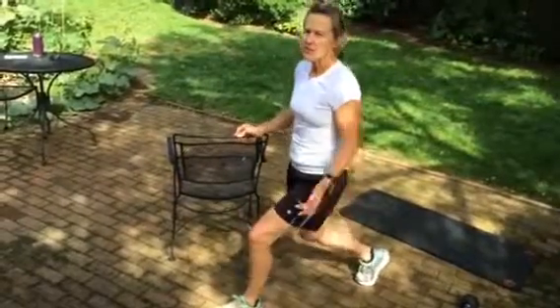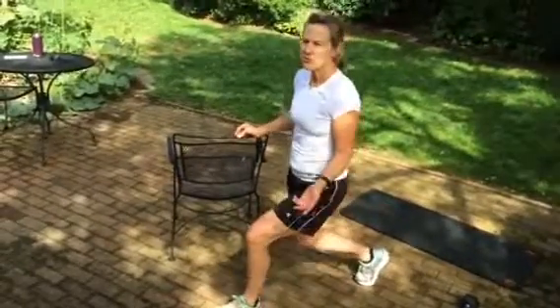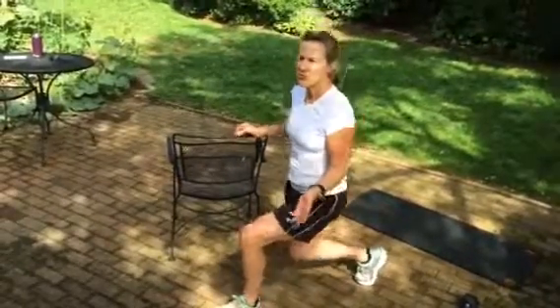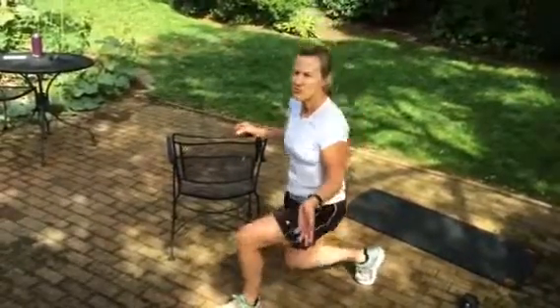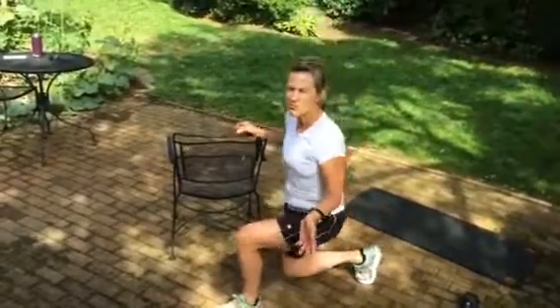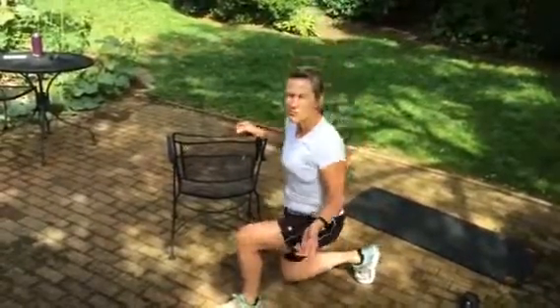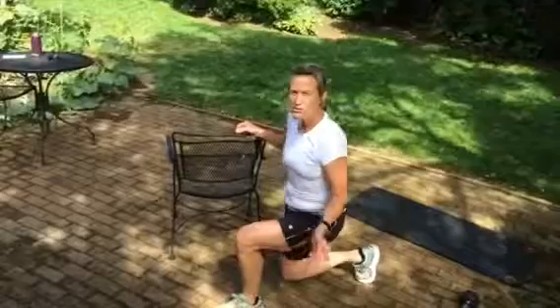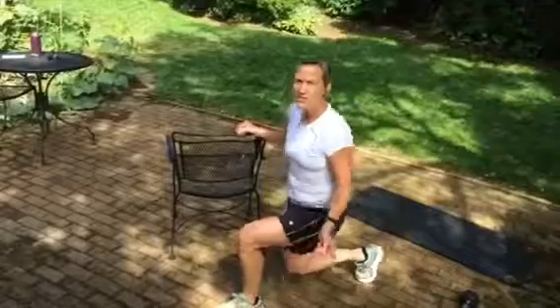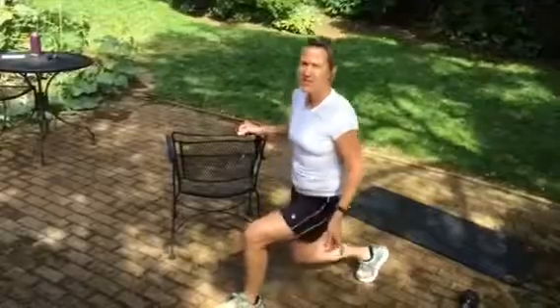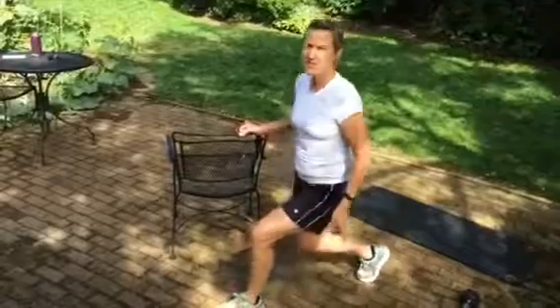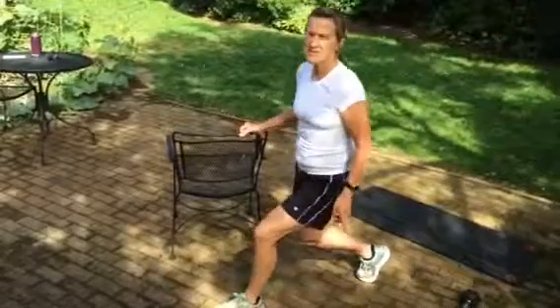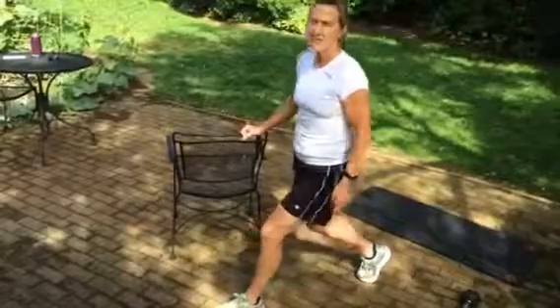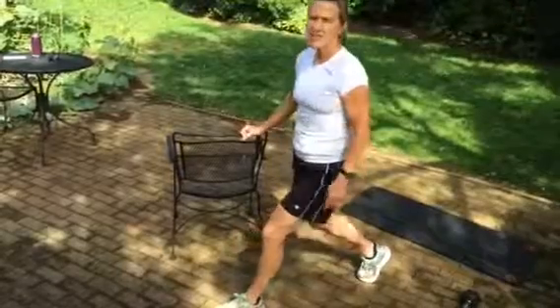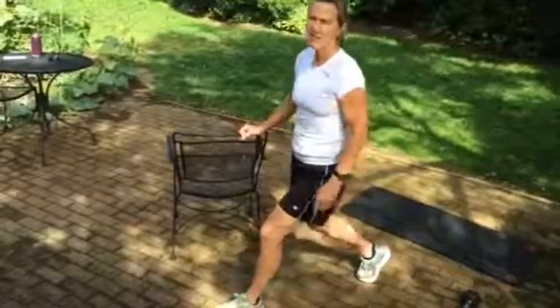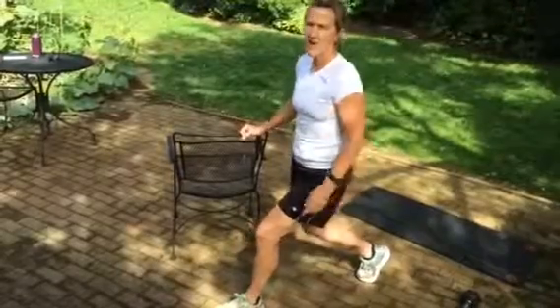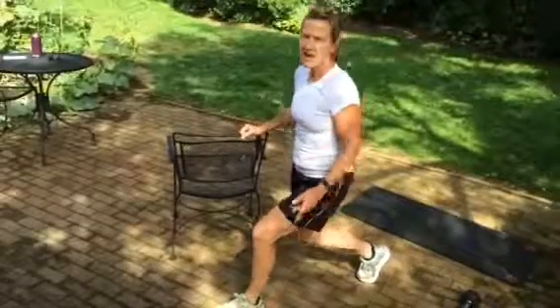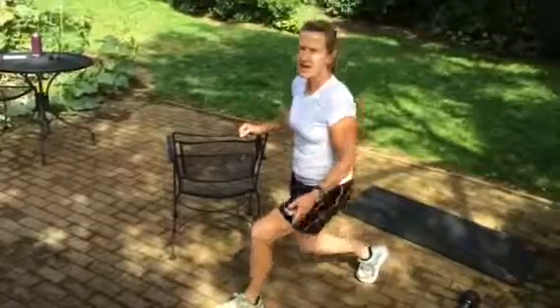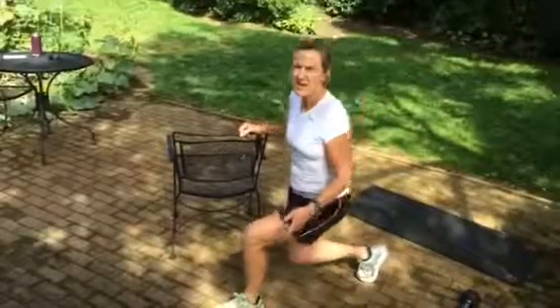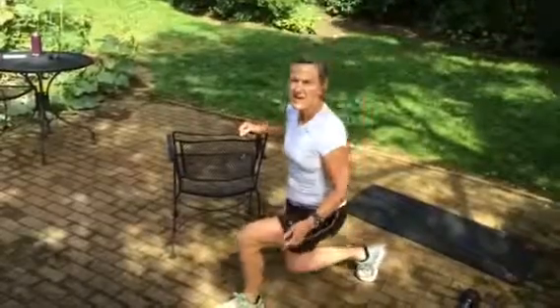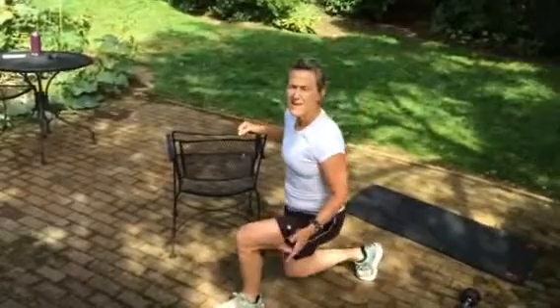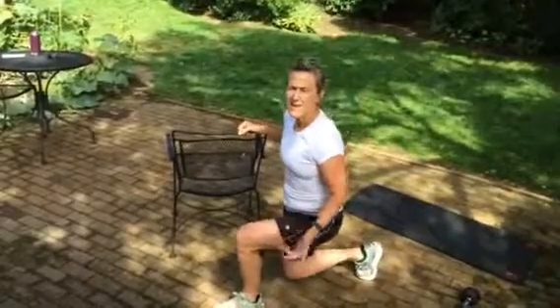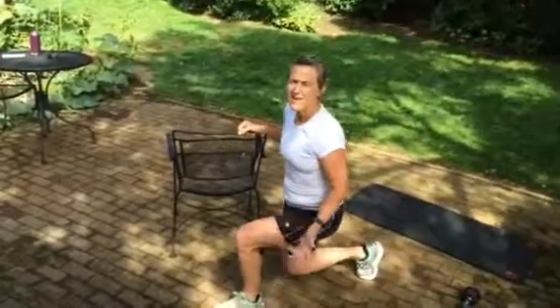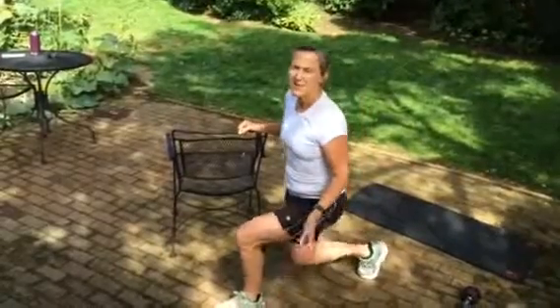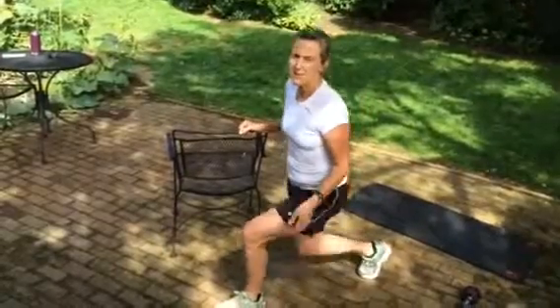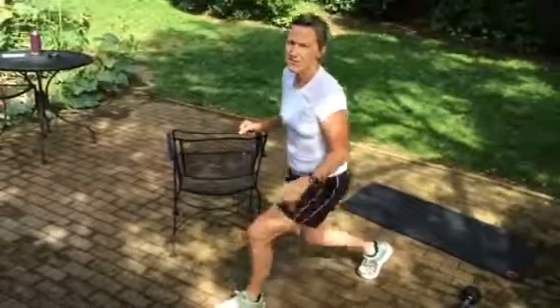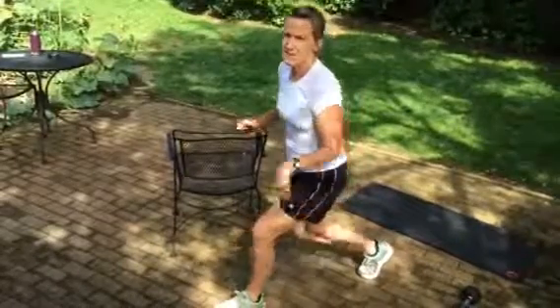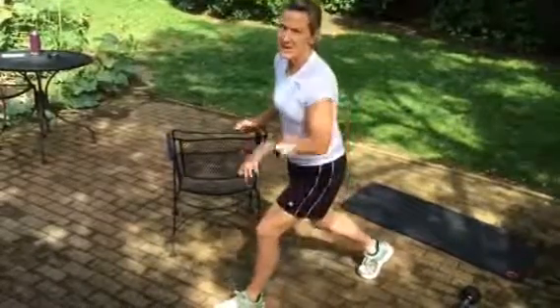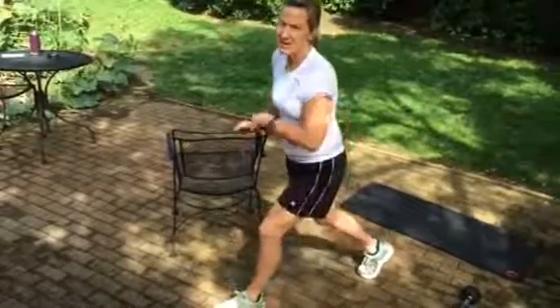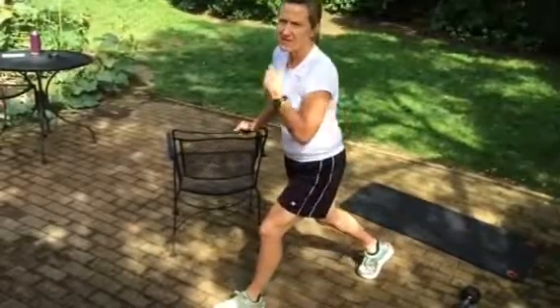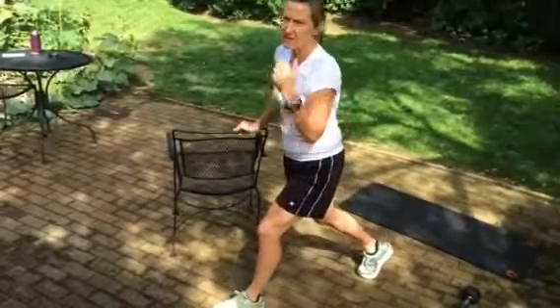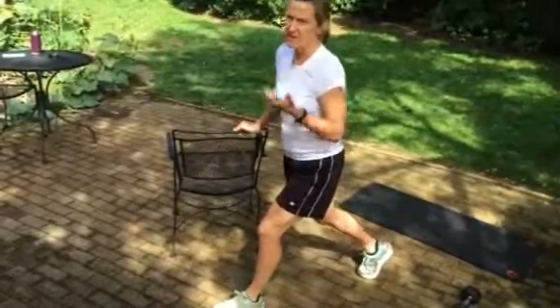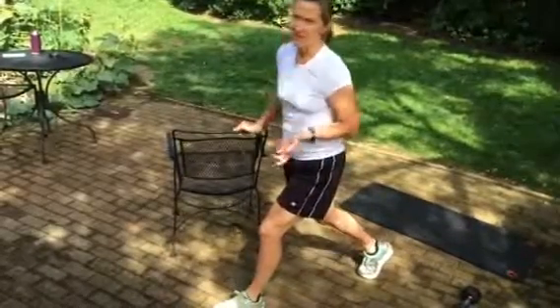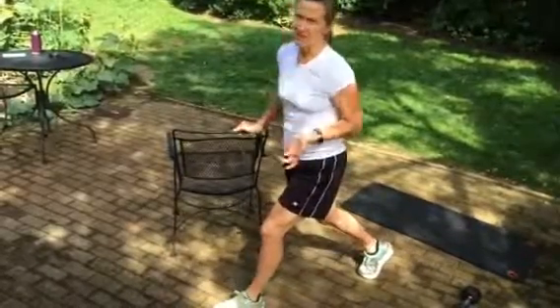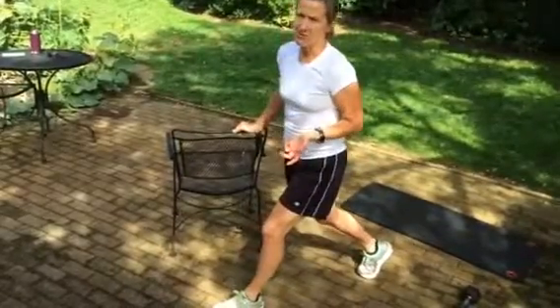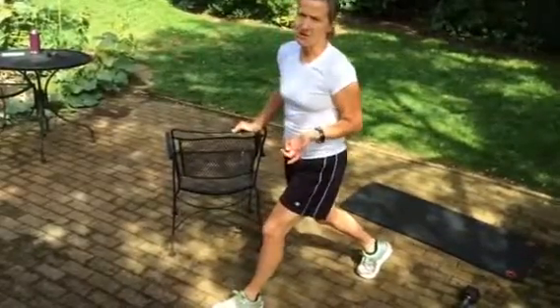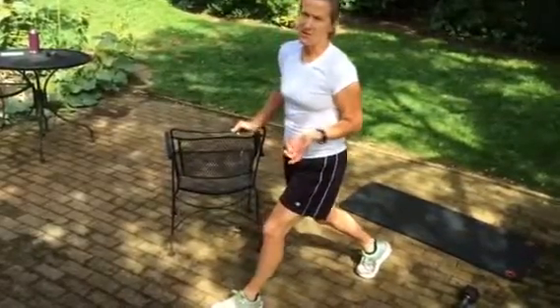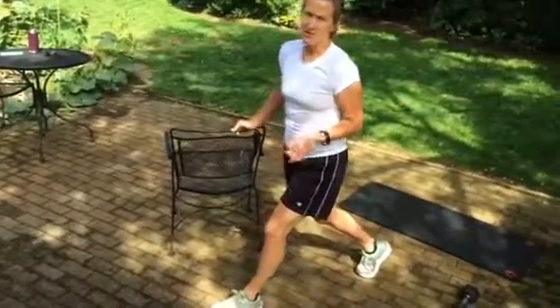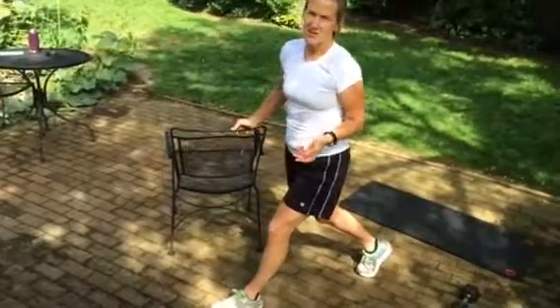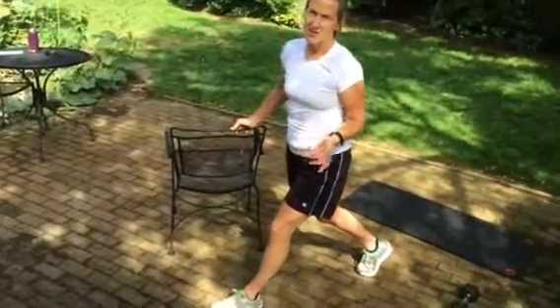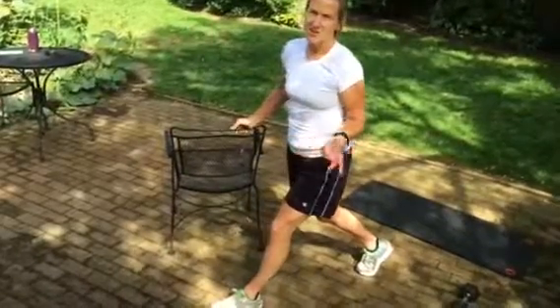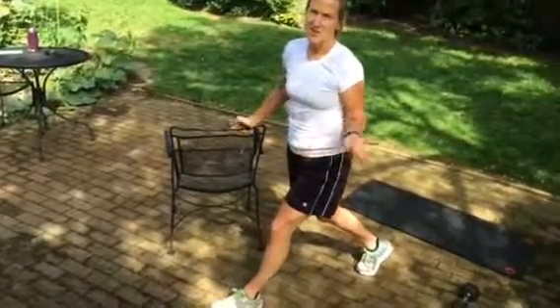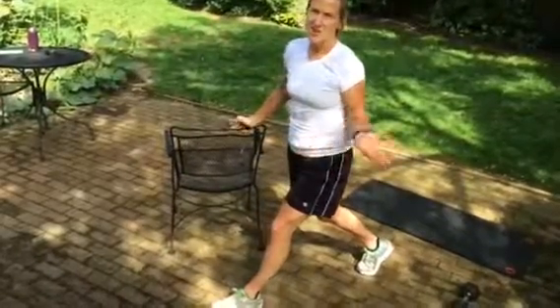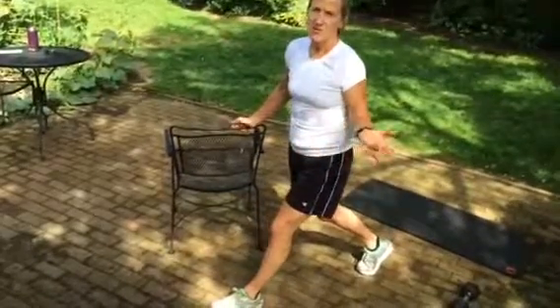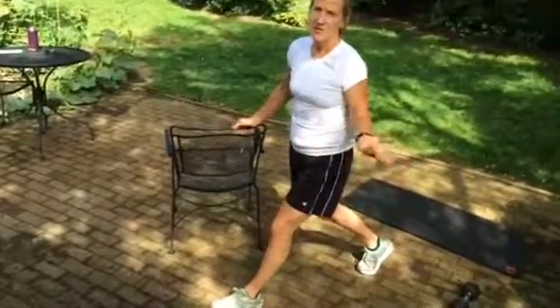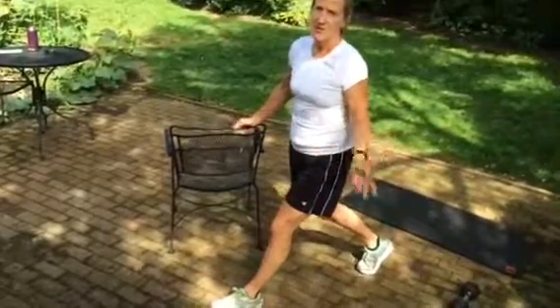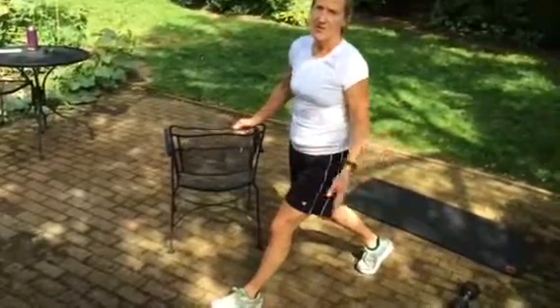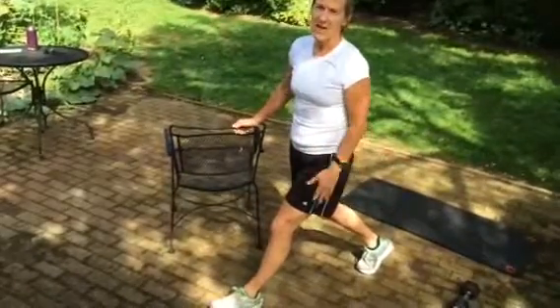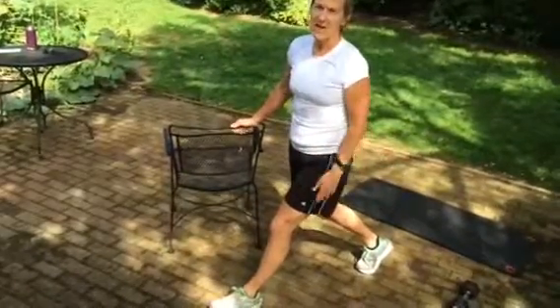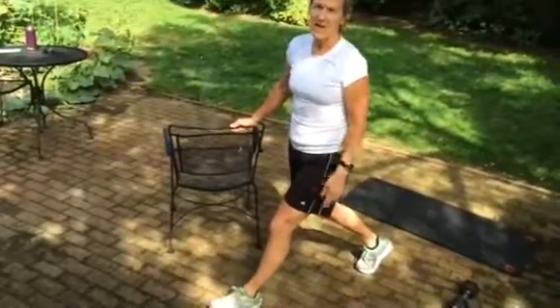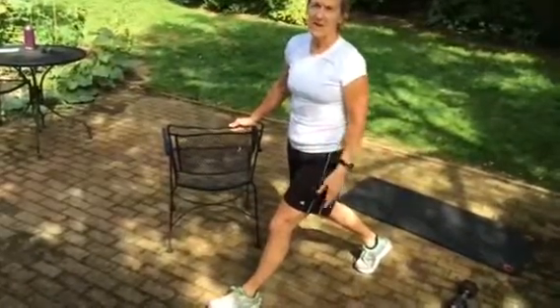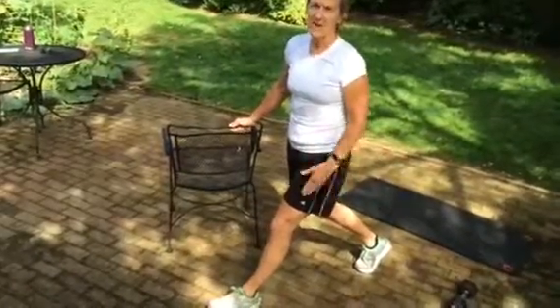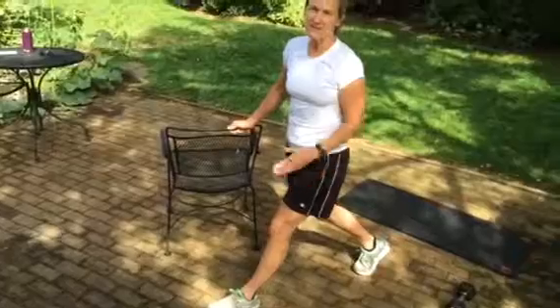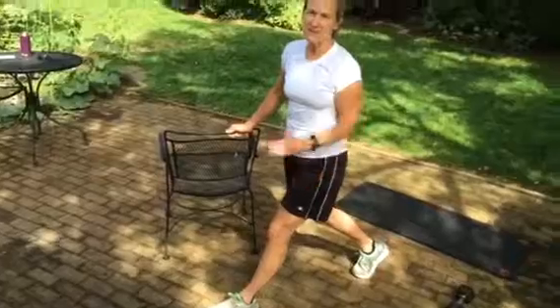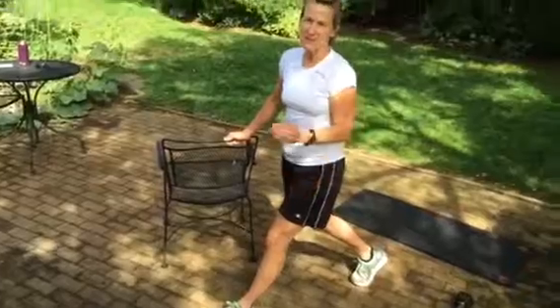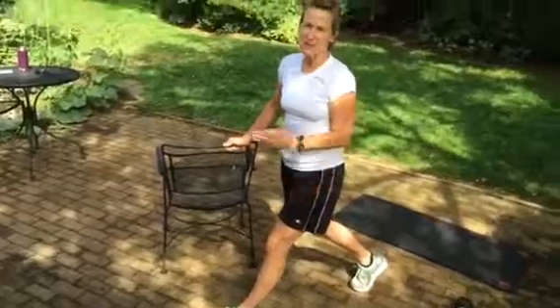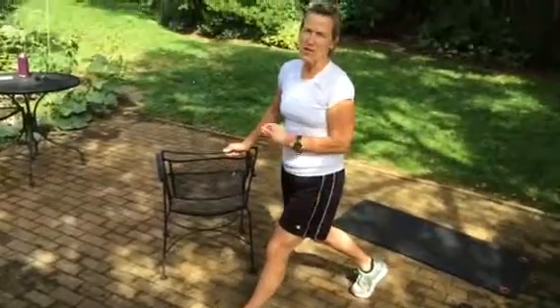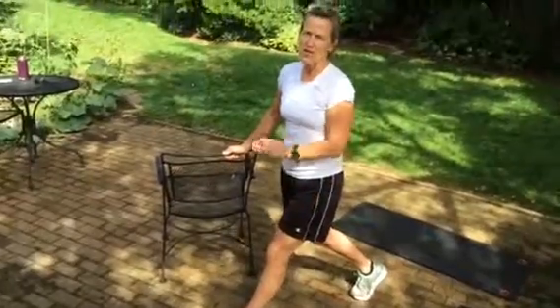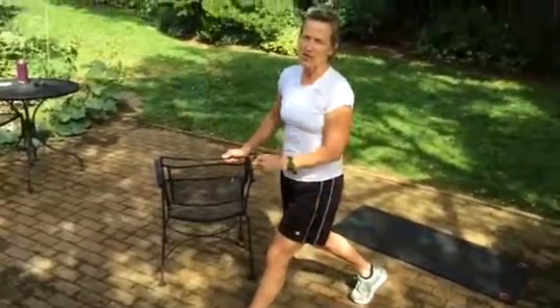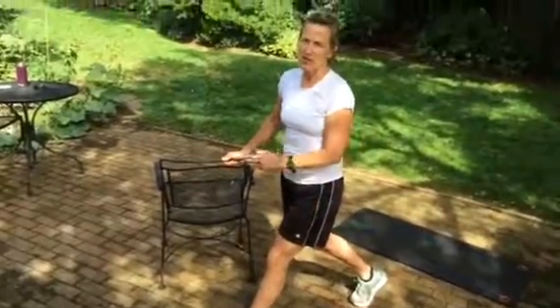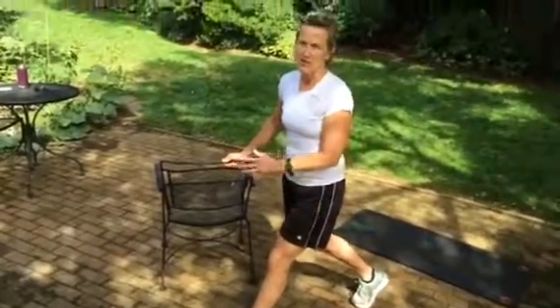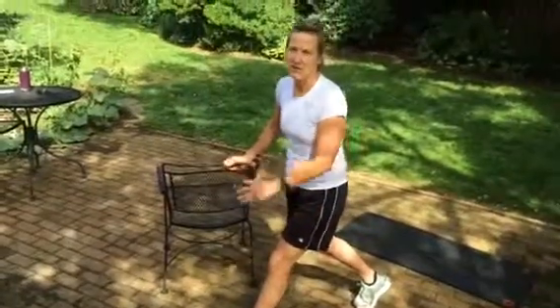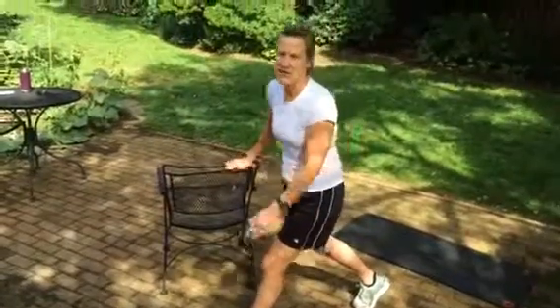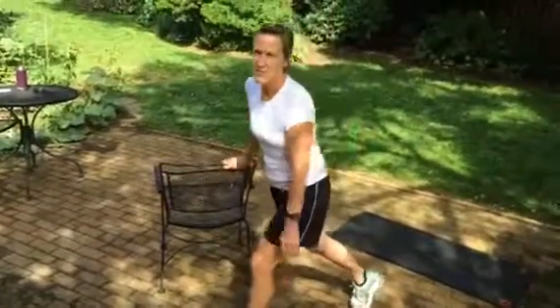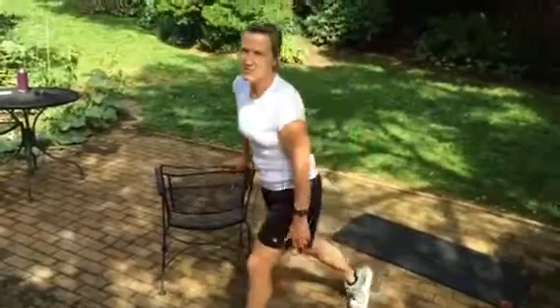You could do 30 seconds on this side, and then 30 seconds on the other side. So there you have it — that's the first way to start. Thank you.